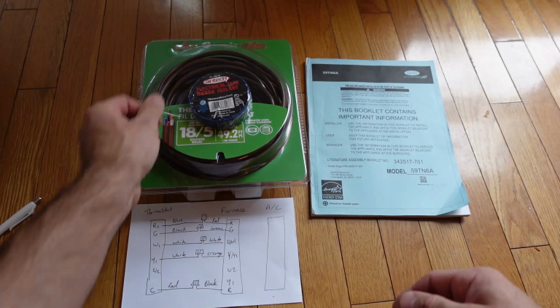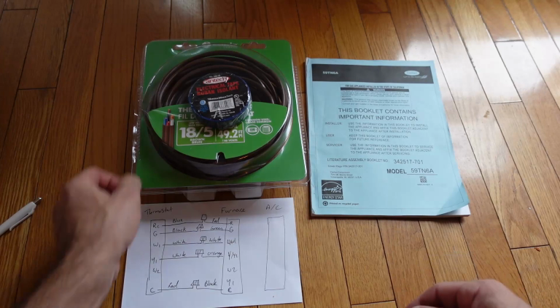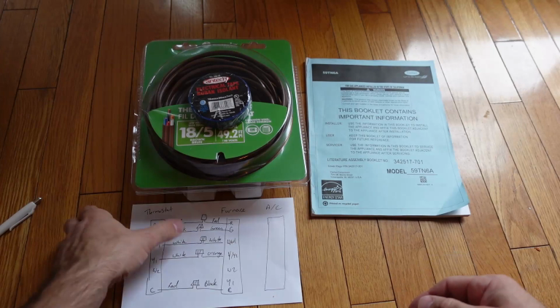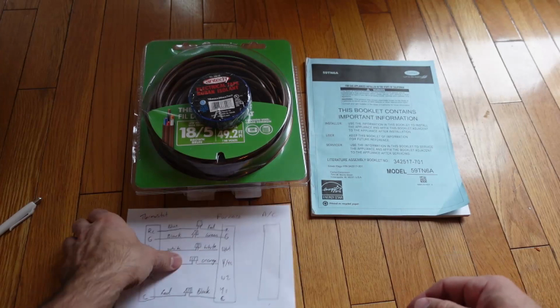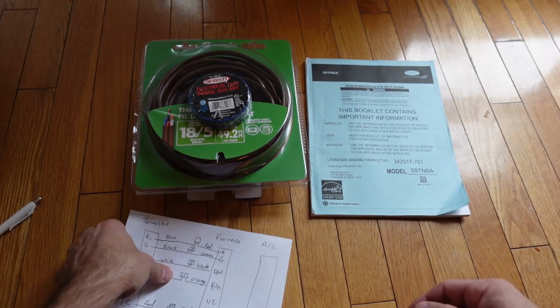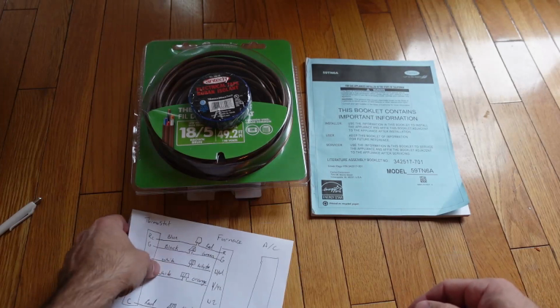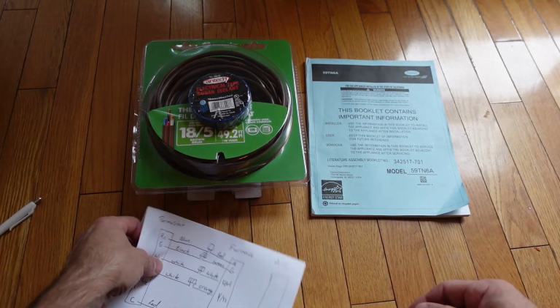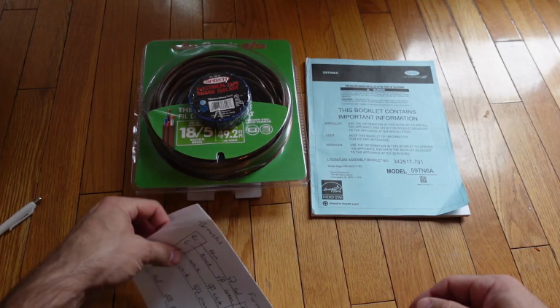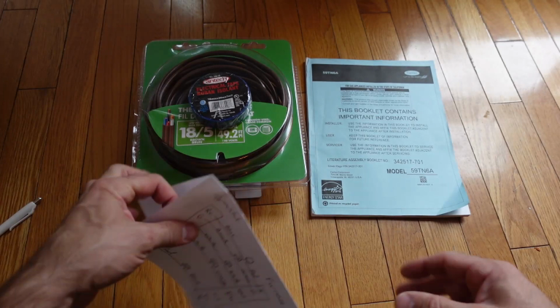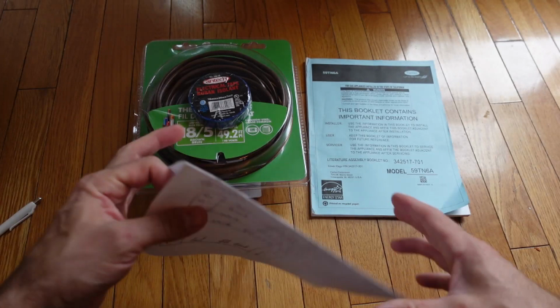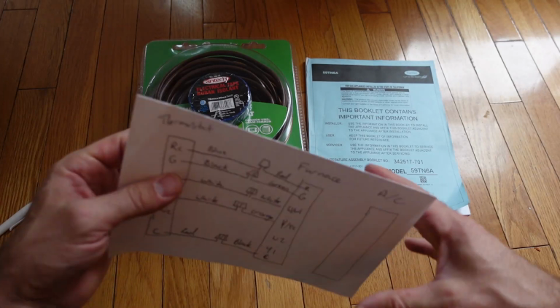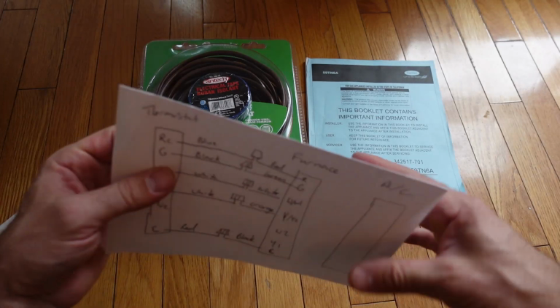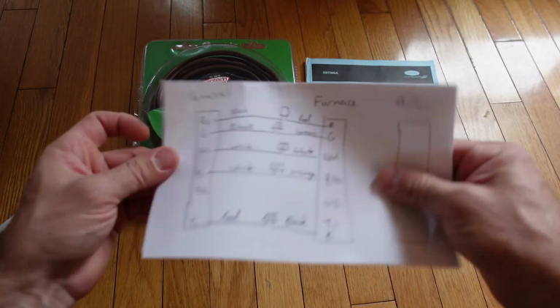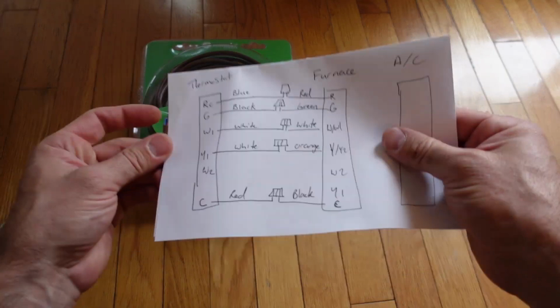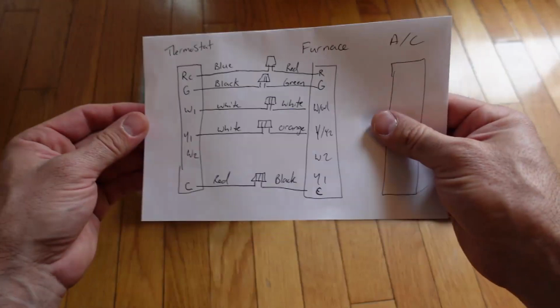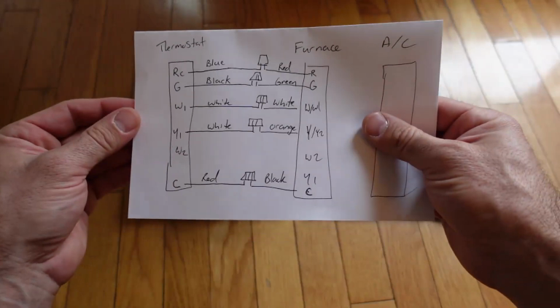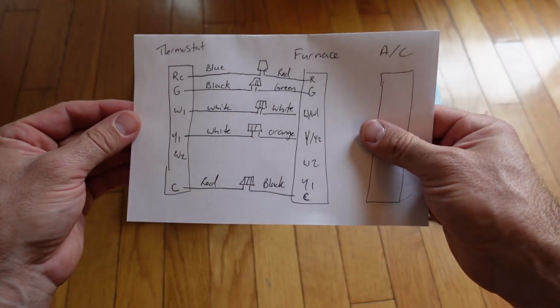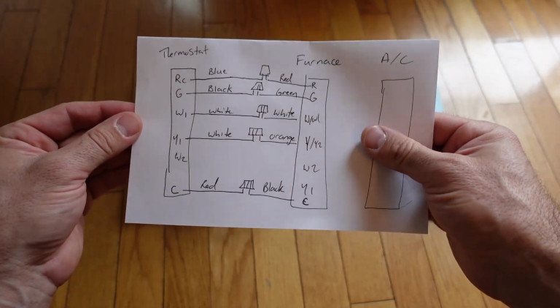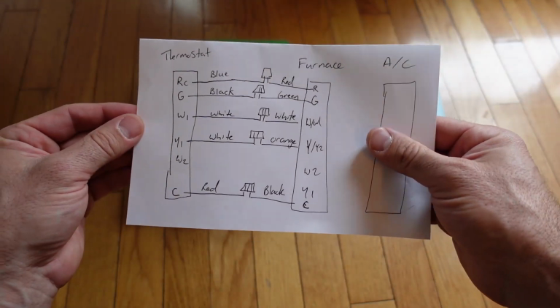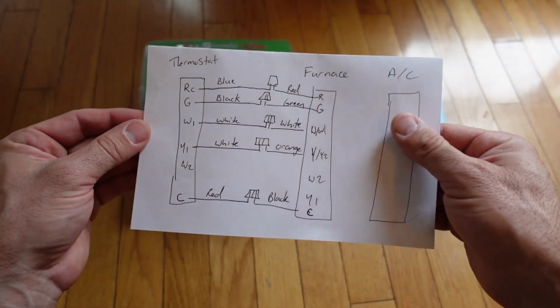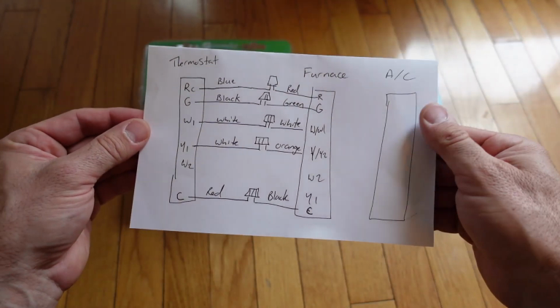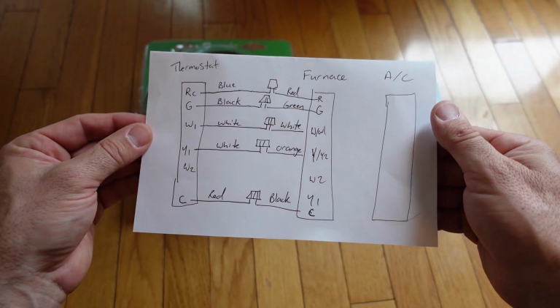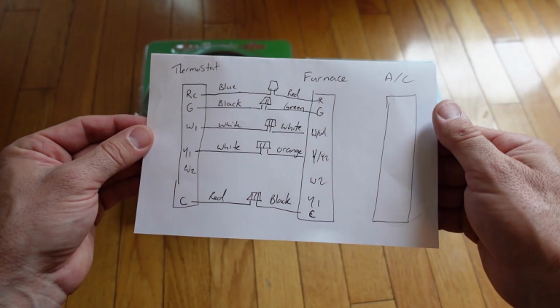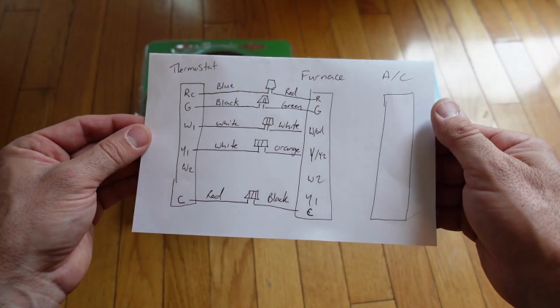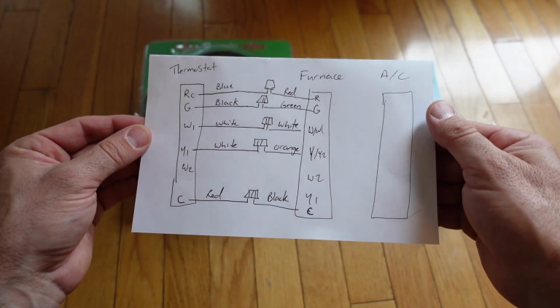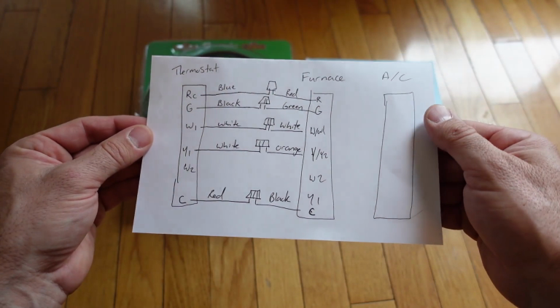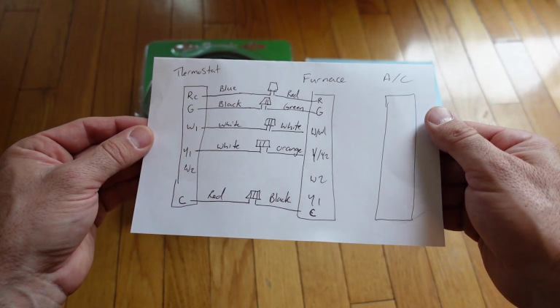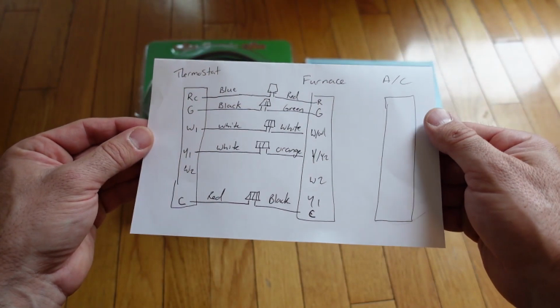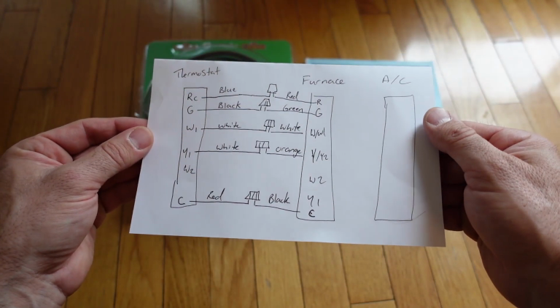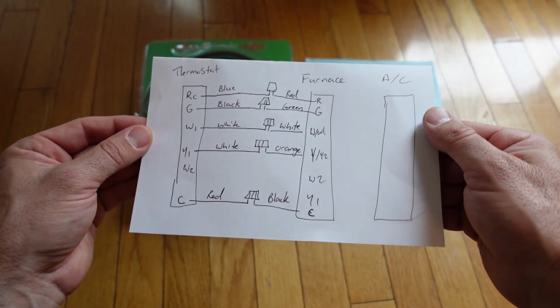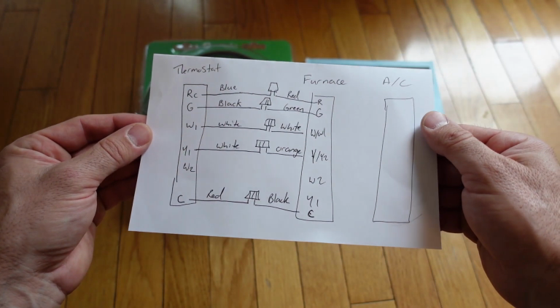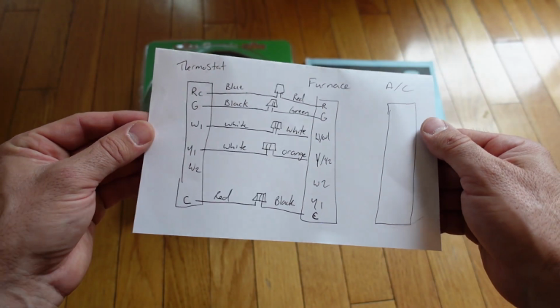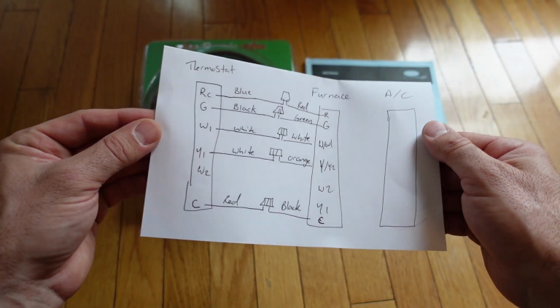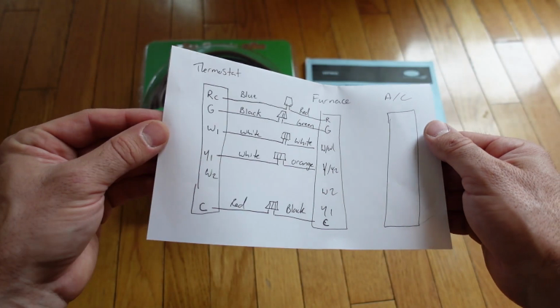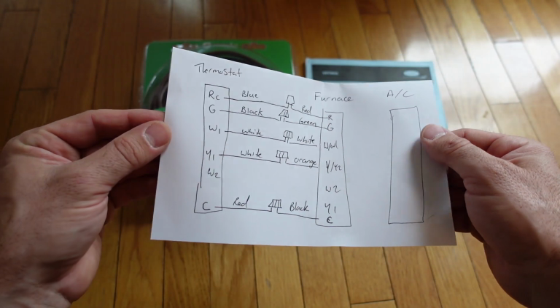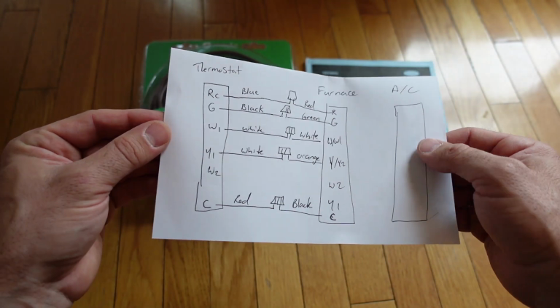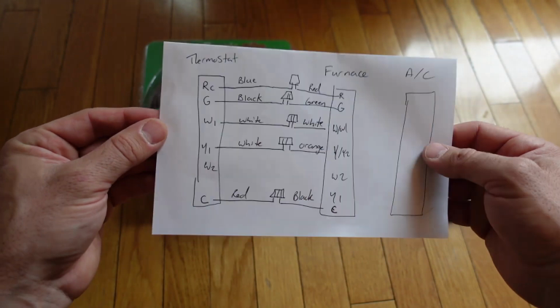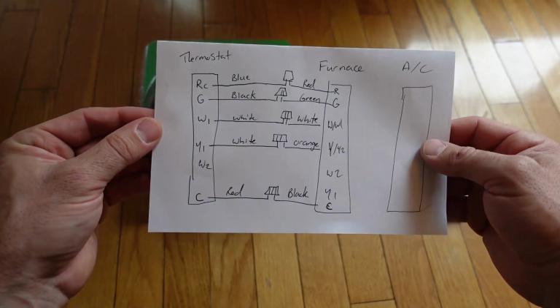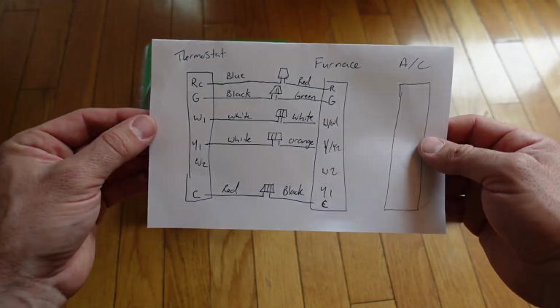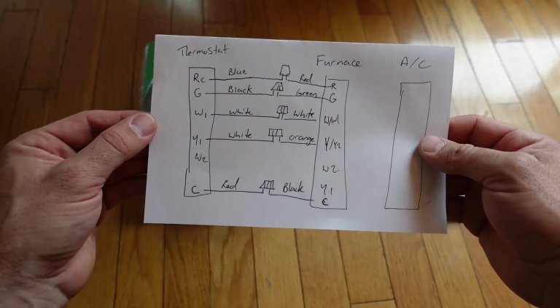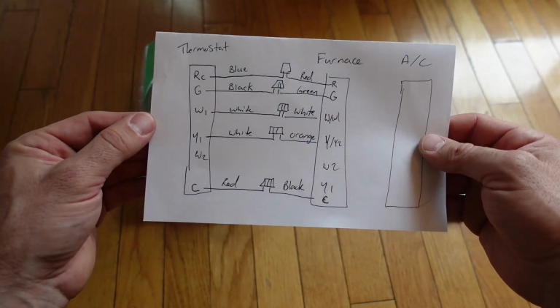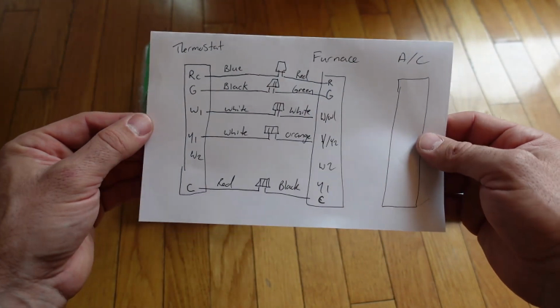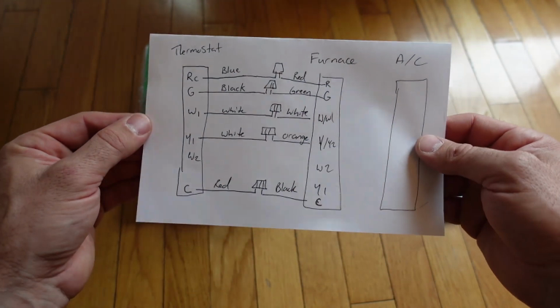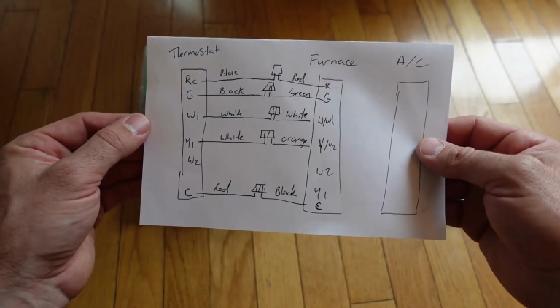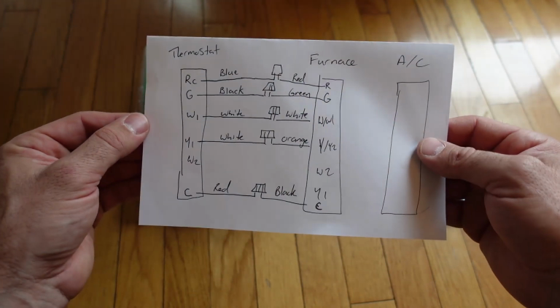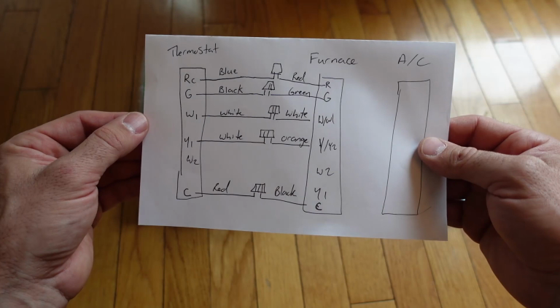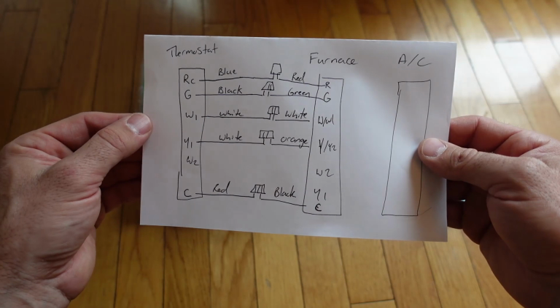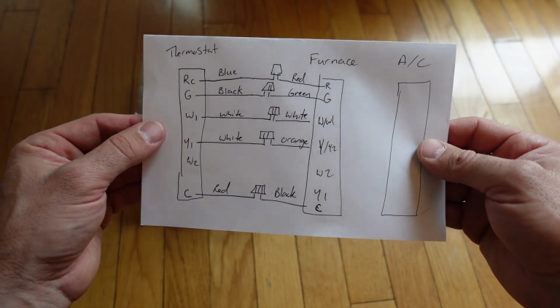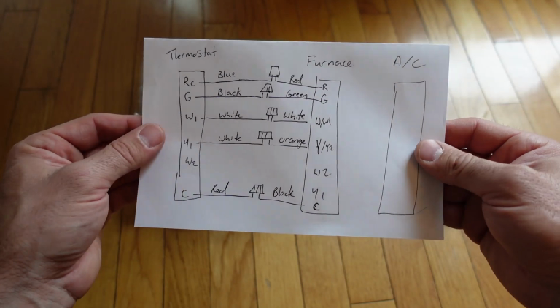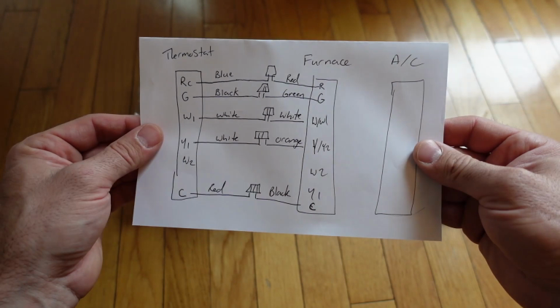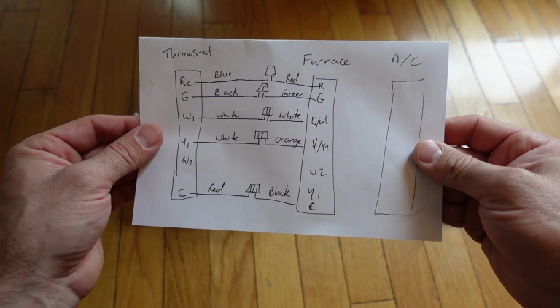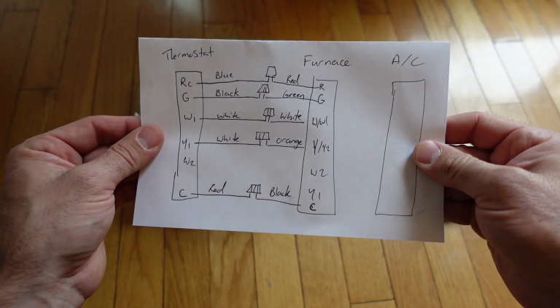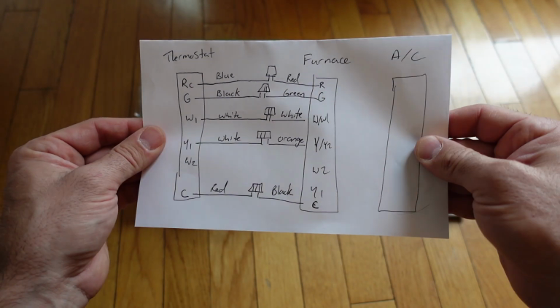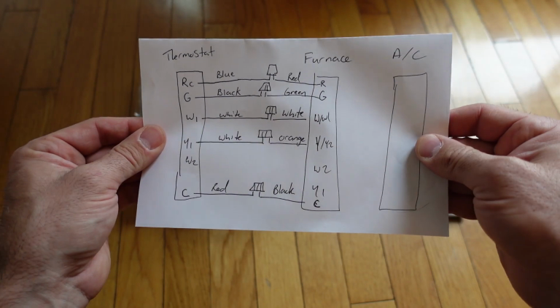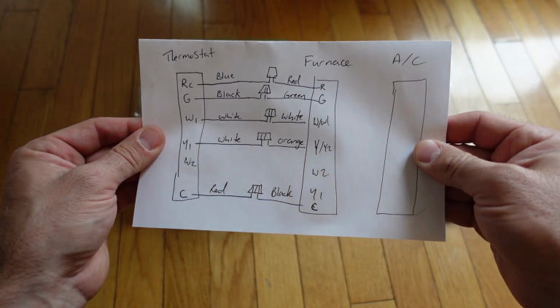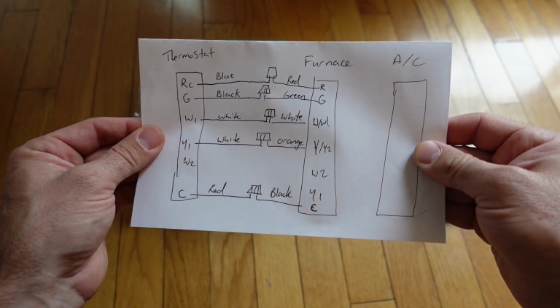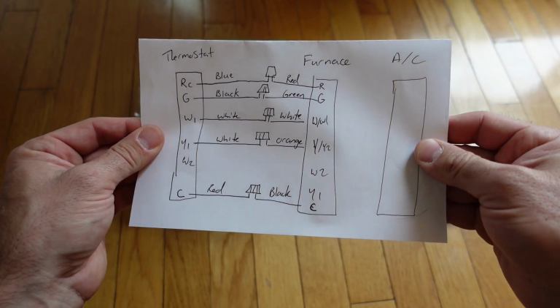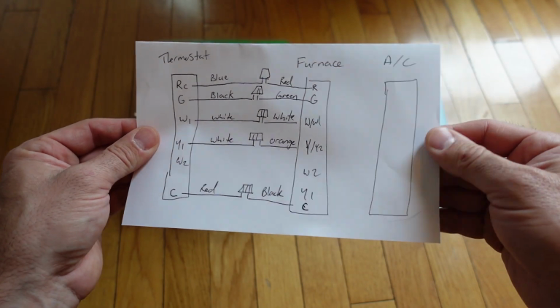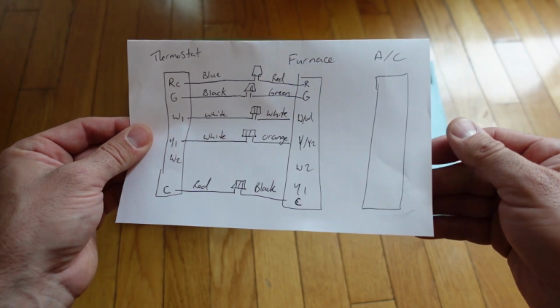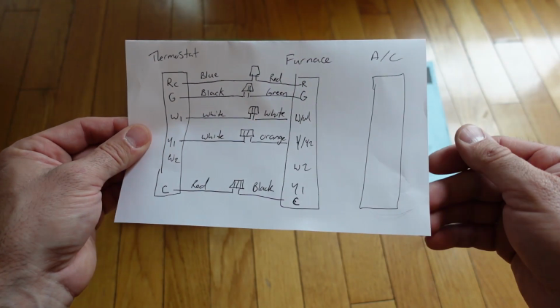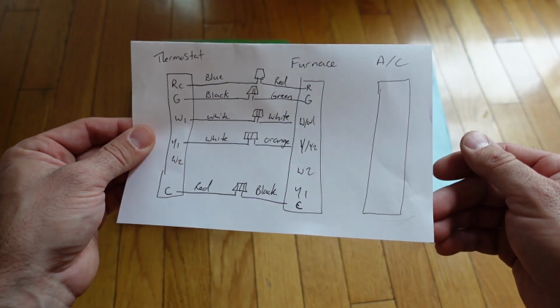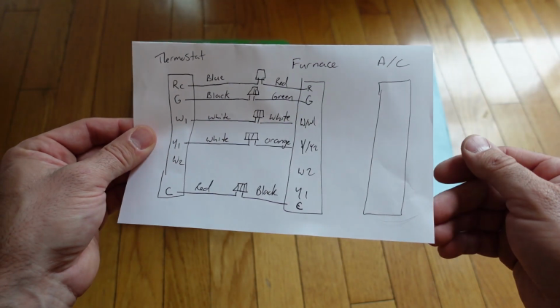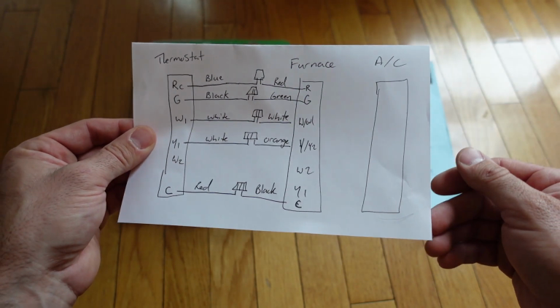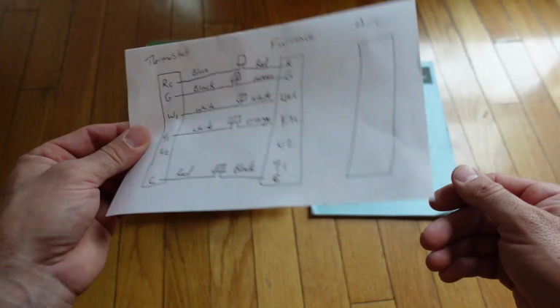In this video I'm going to finally rewire my Ecobee thermostat so that it can control my furnace in two-stage heating mode.